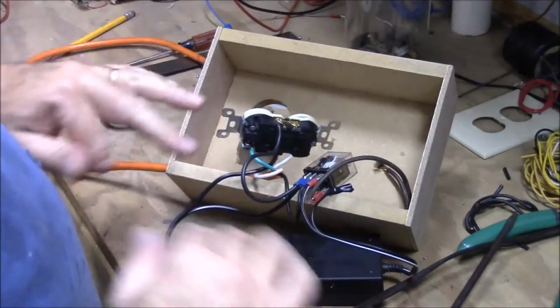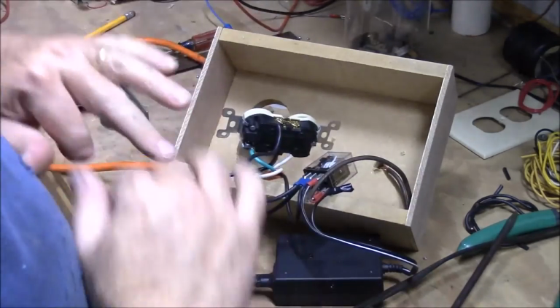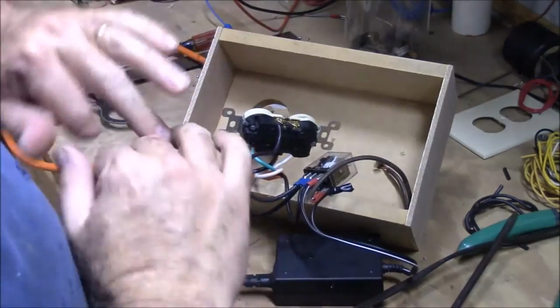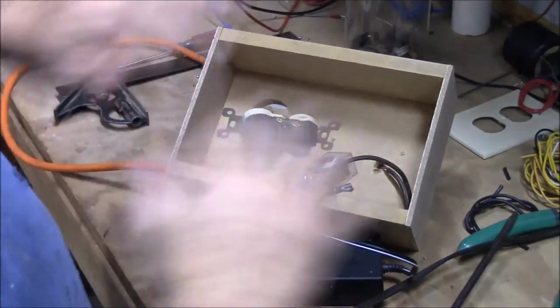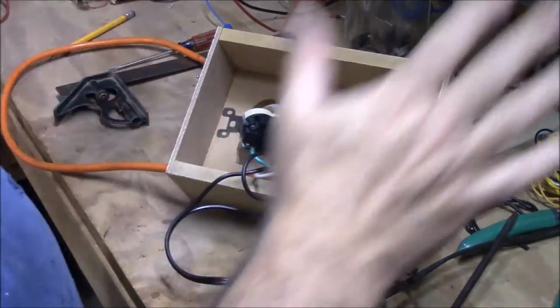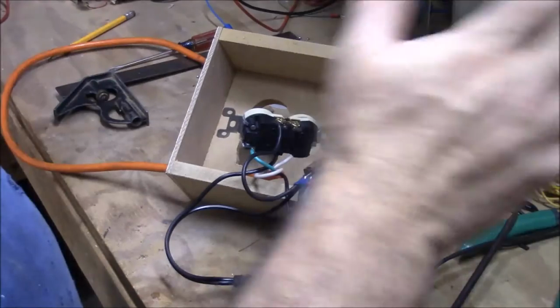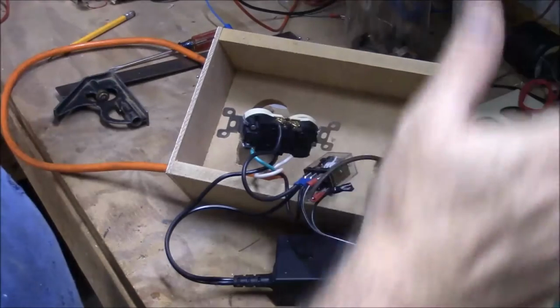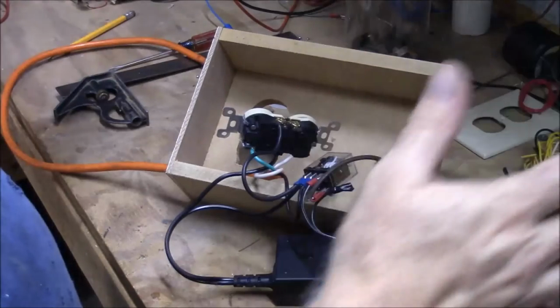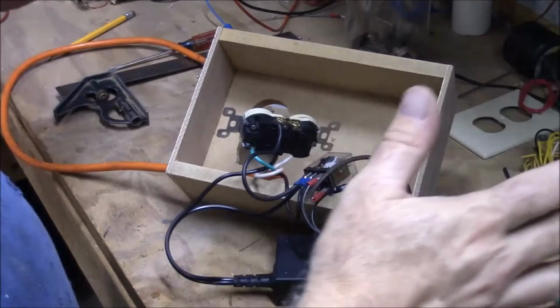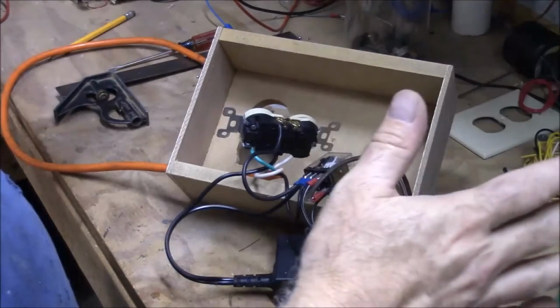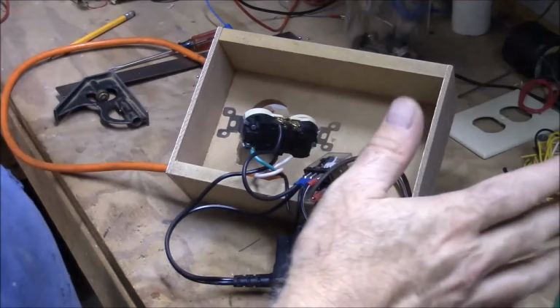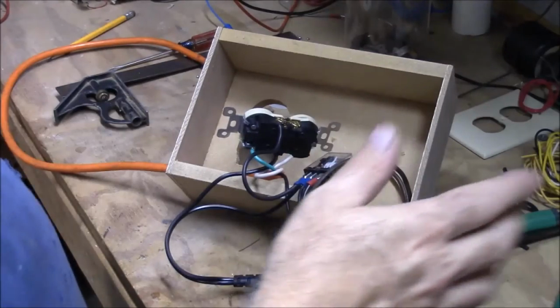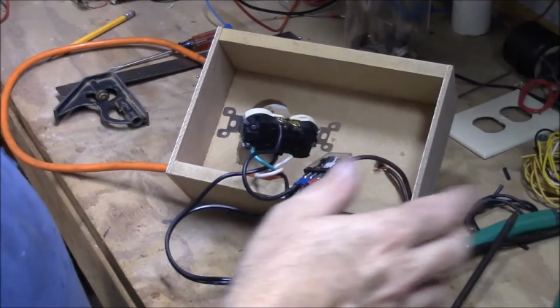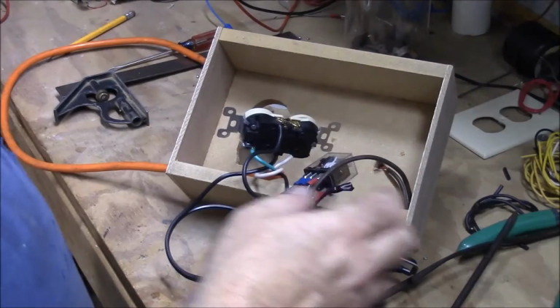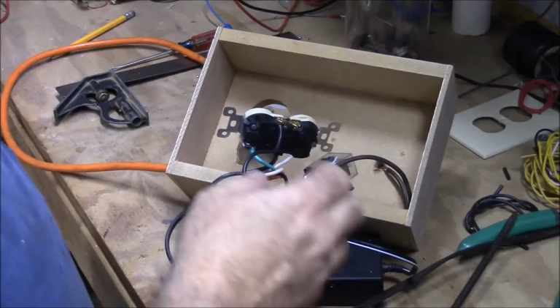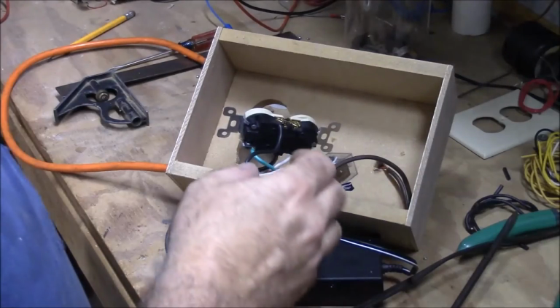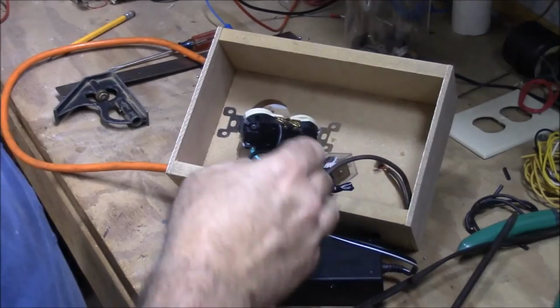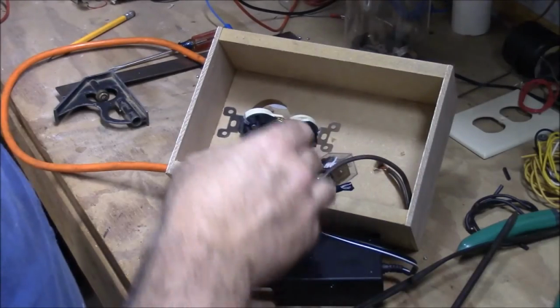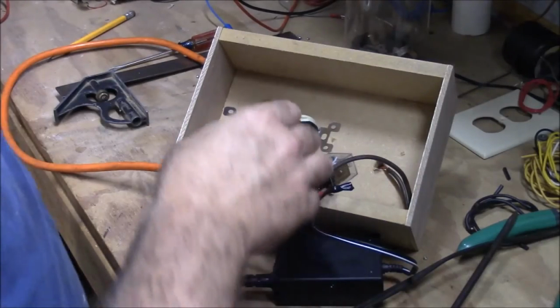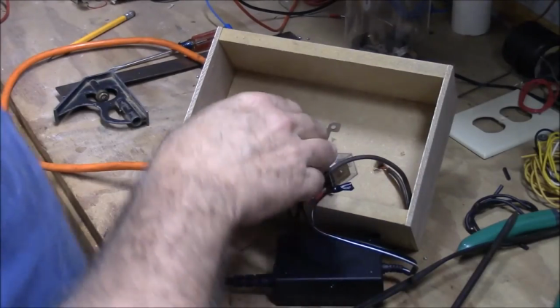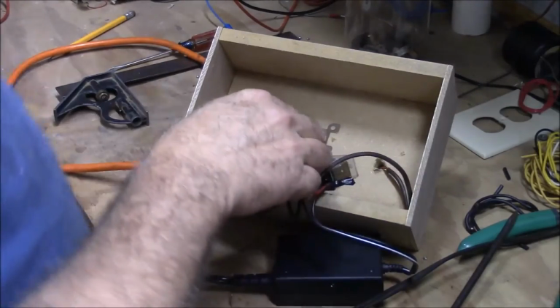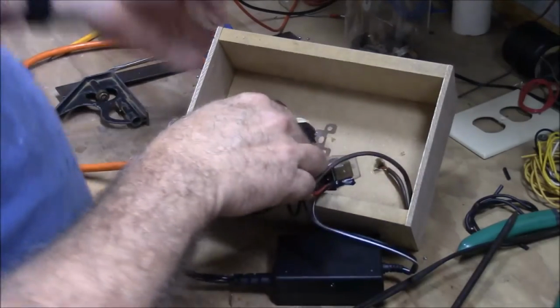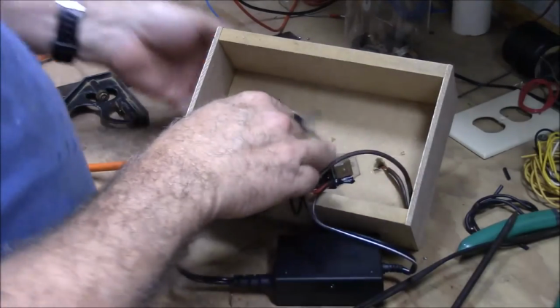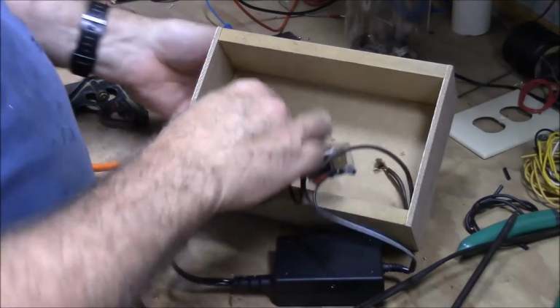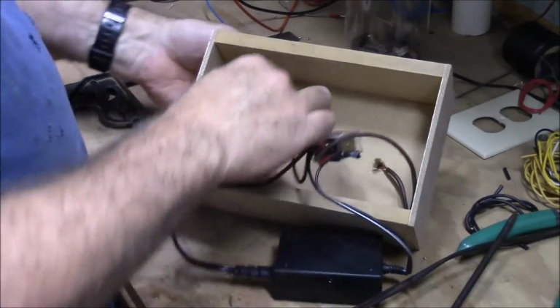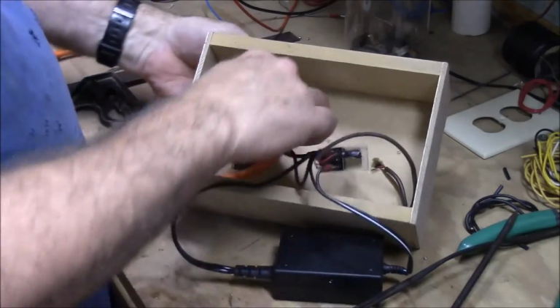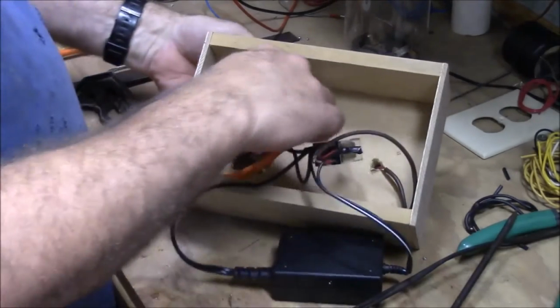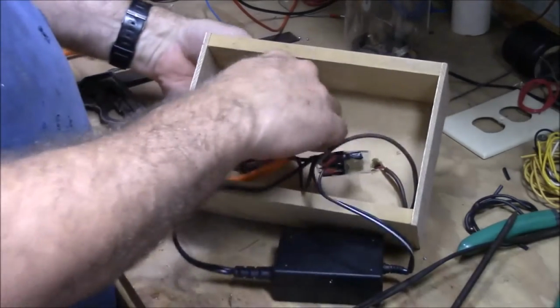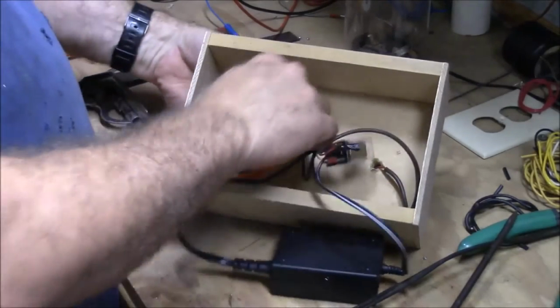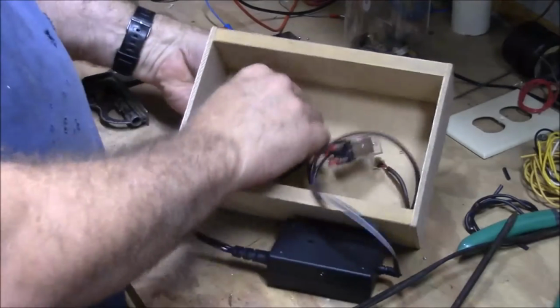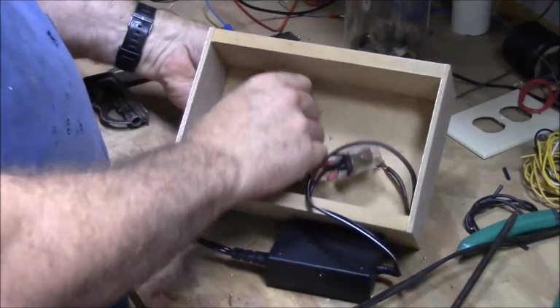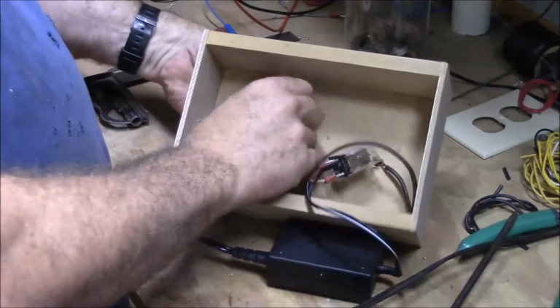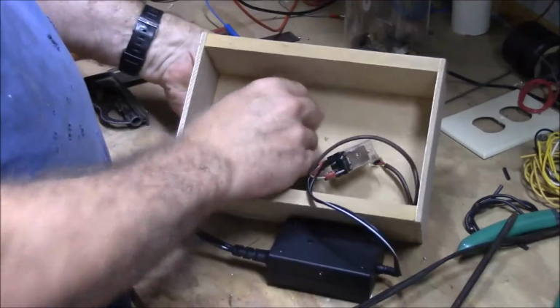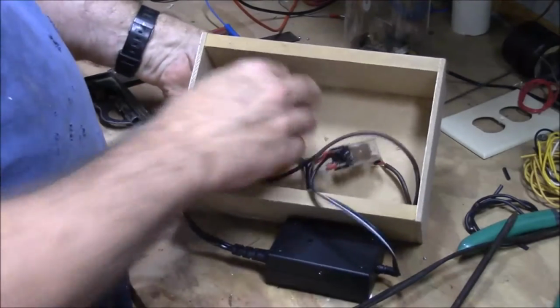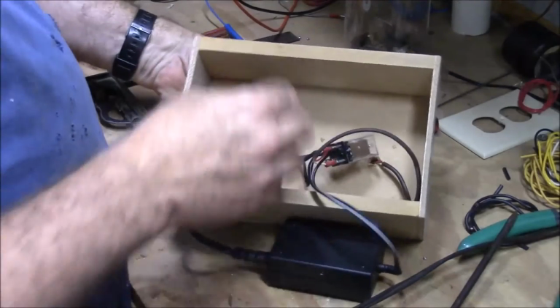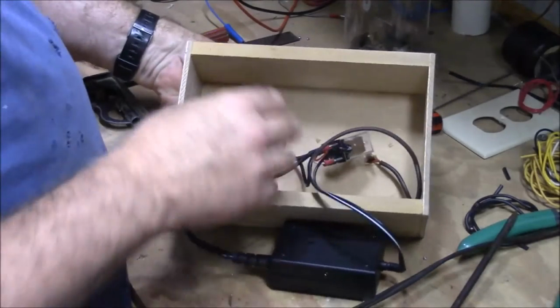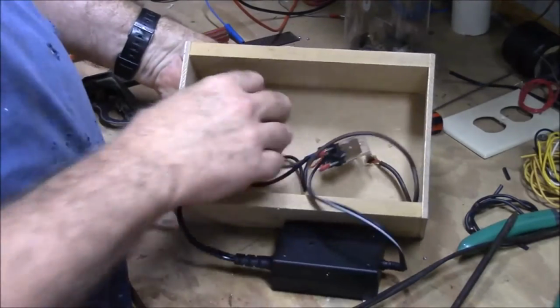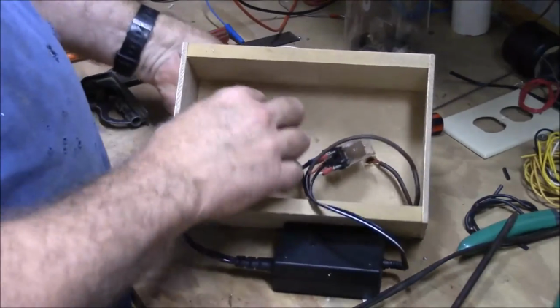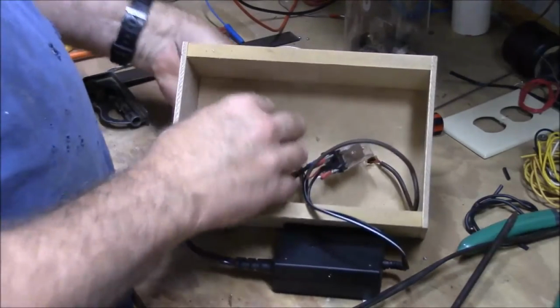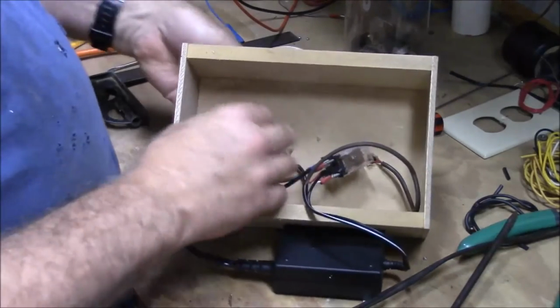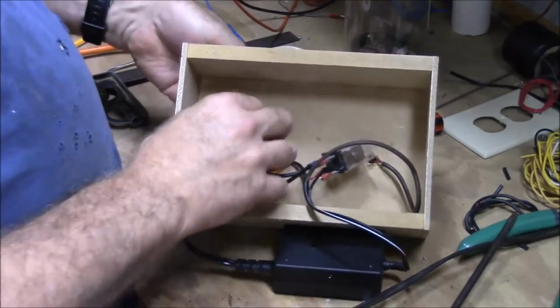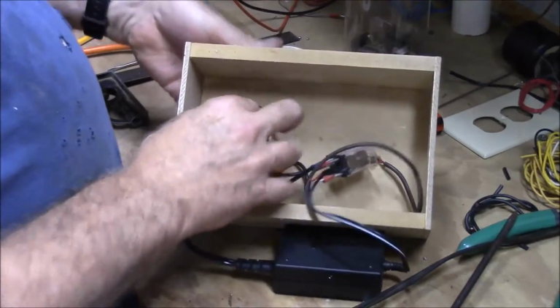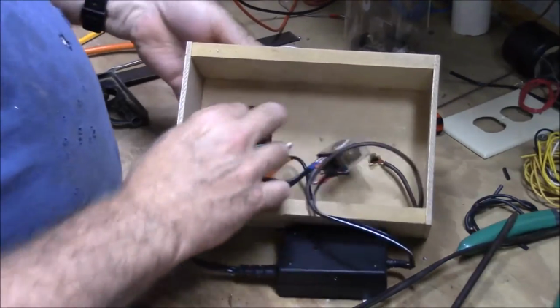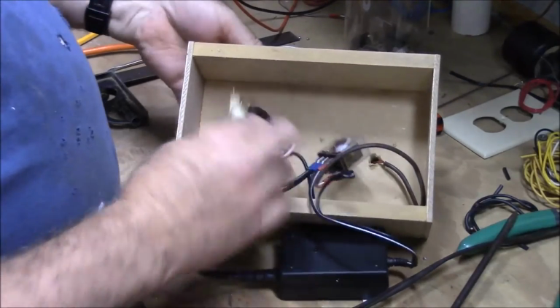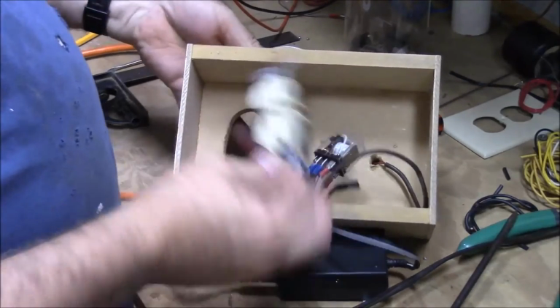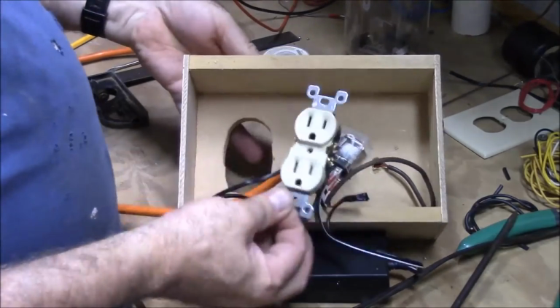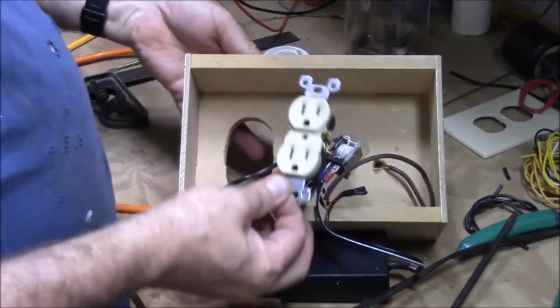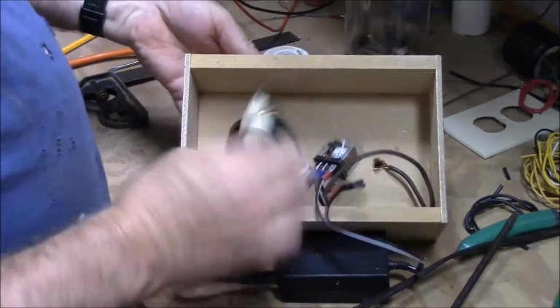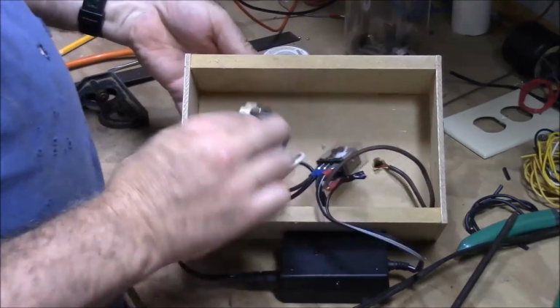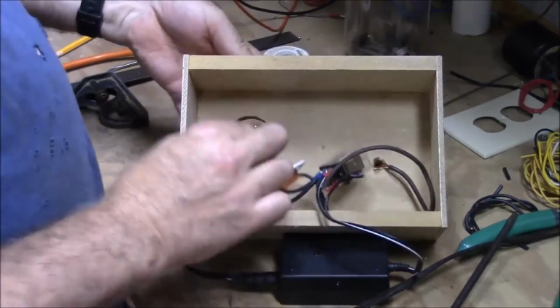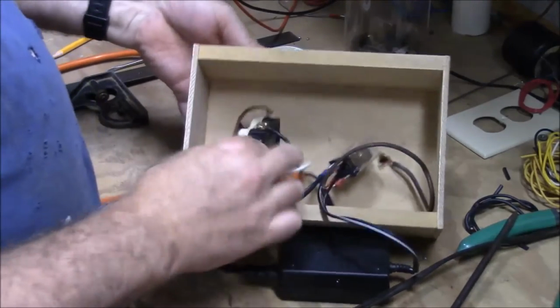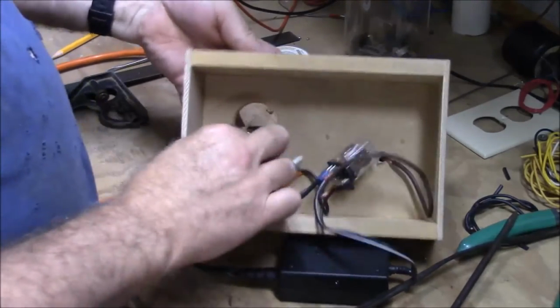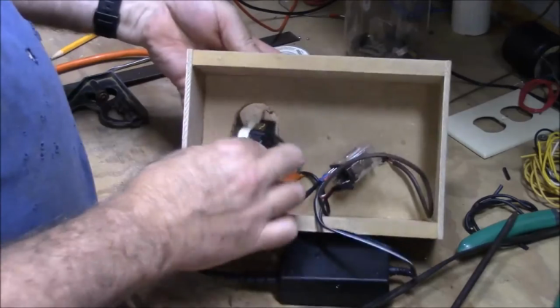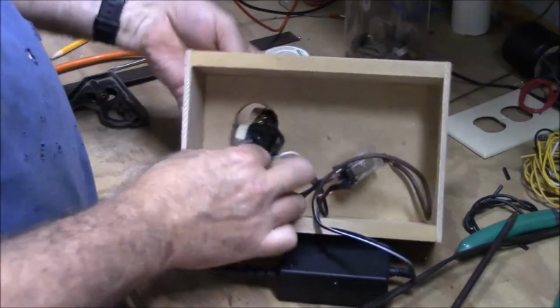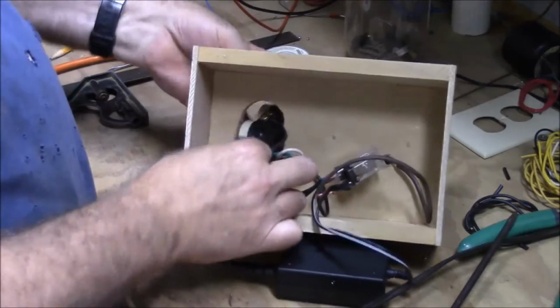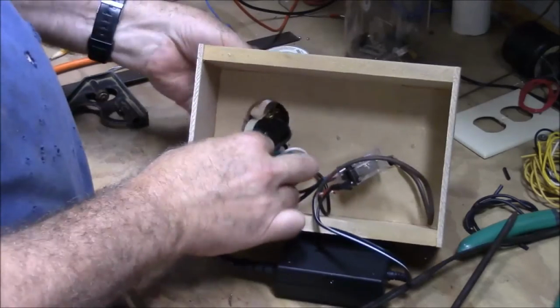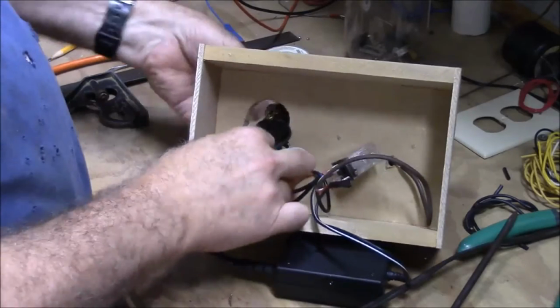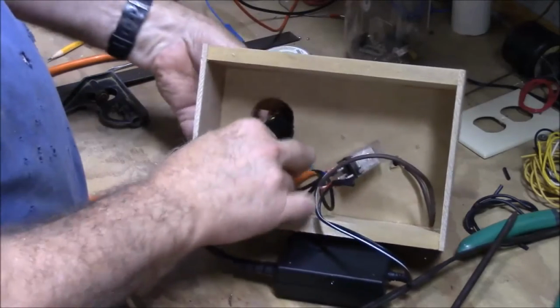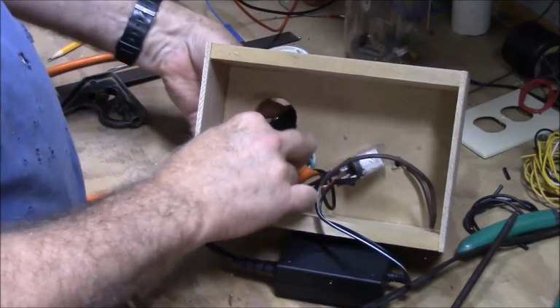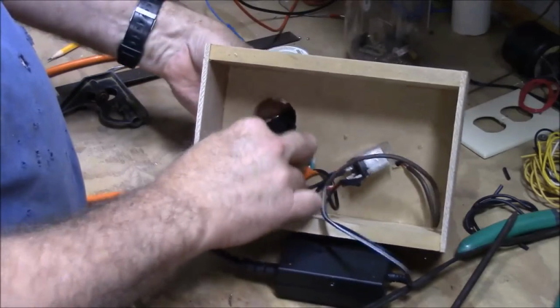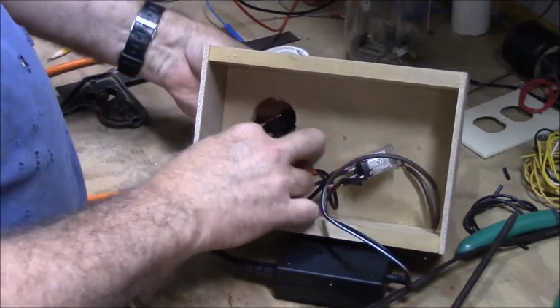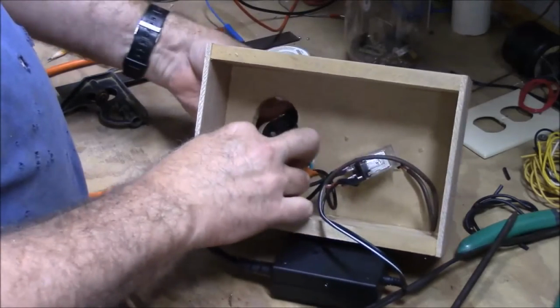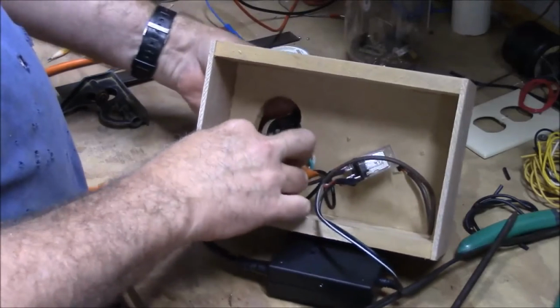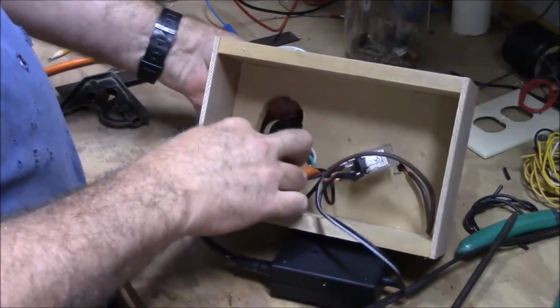All our connections are done, so now we're going to go ahead and get this screwed down and fit this through the hole.